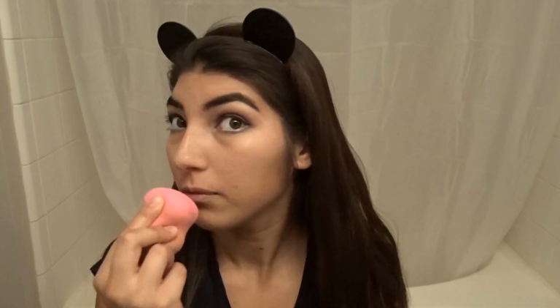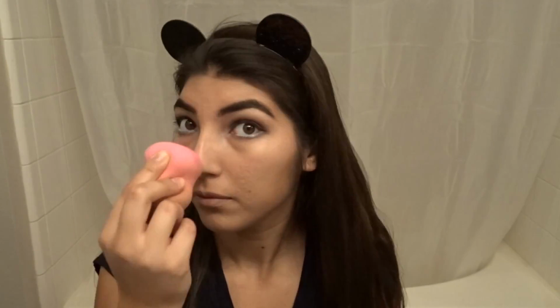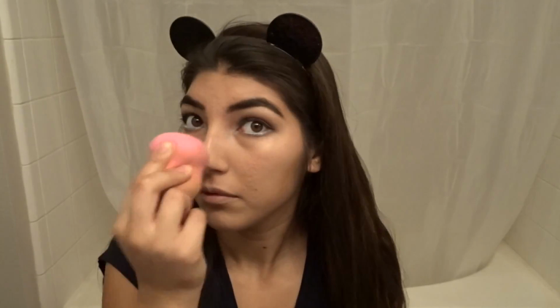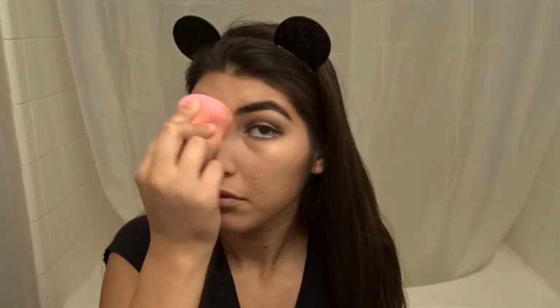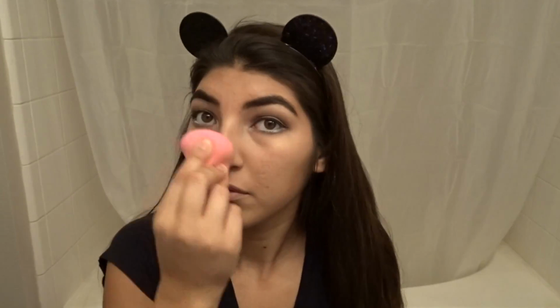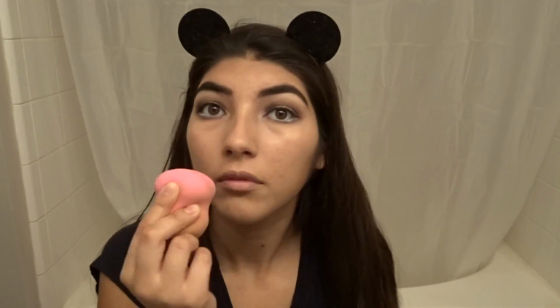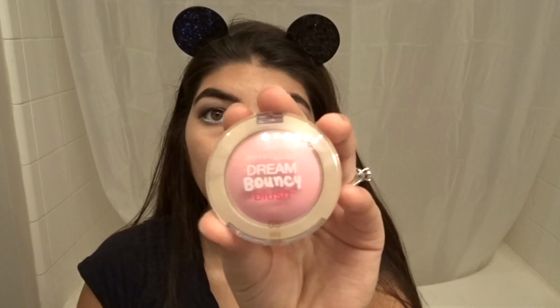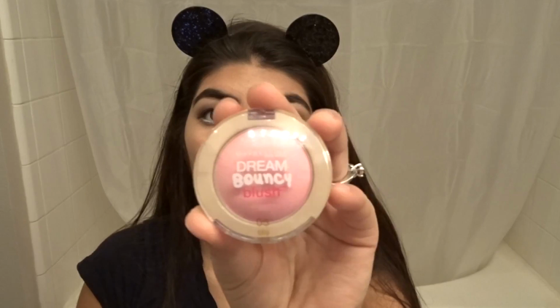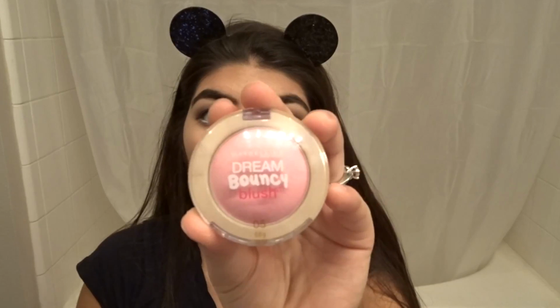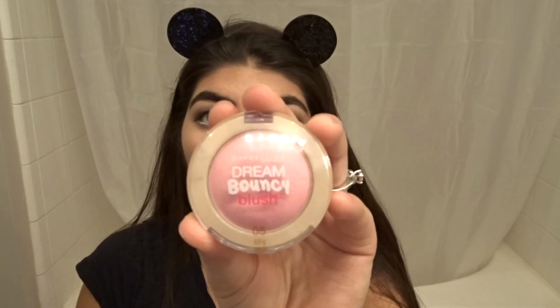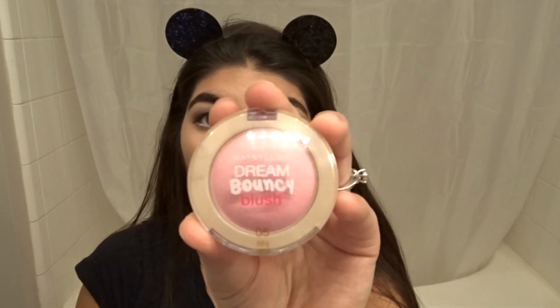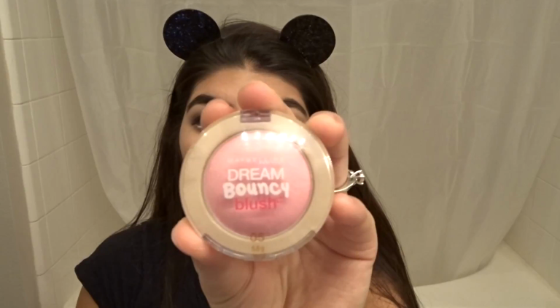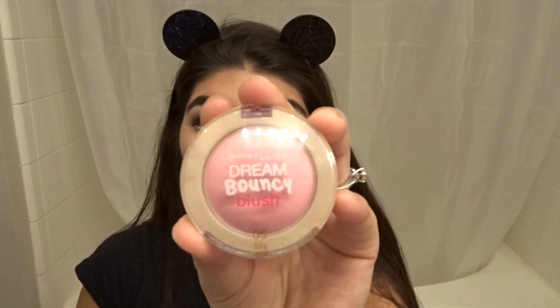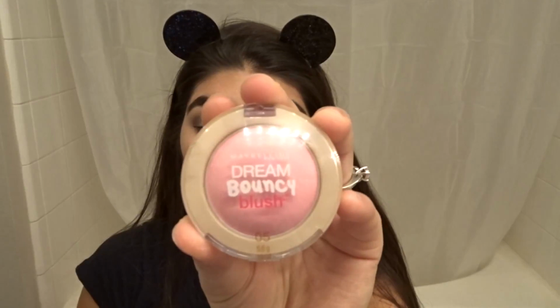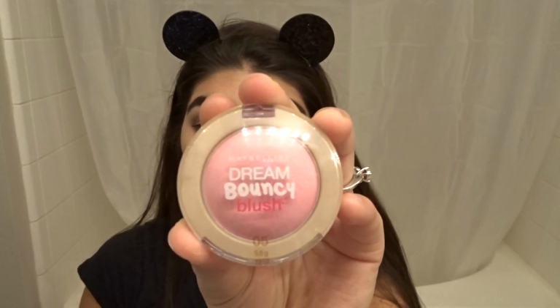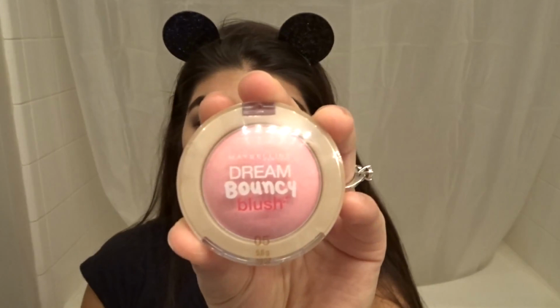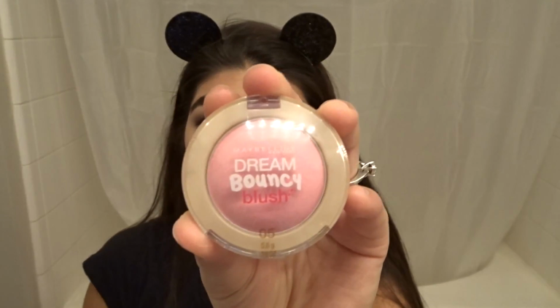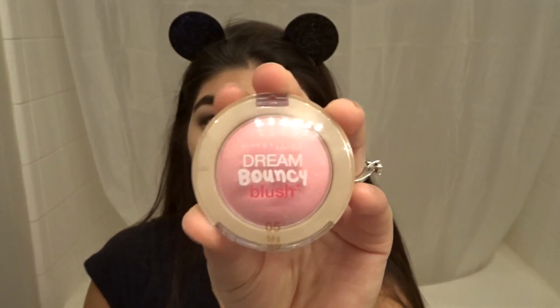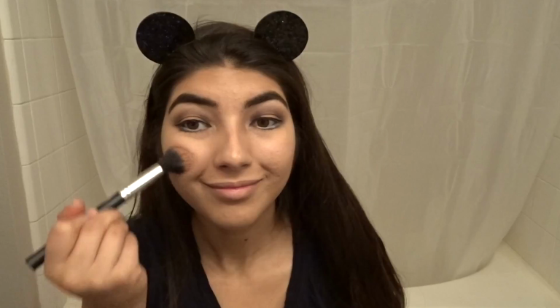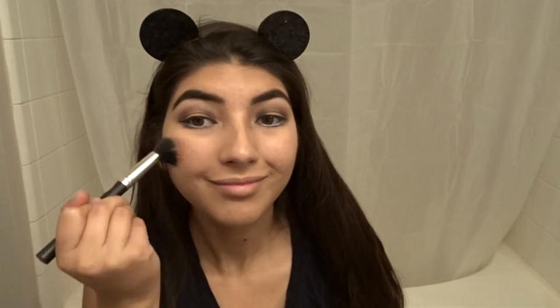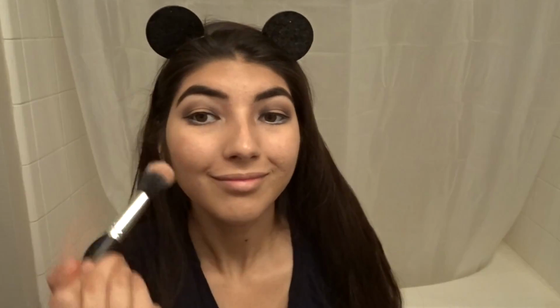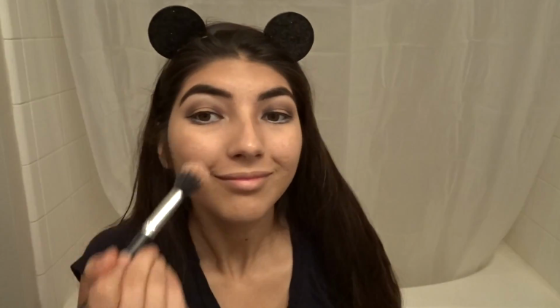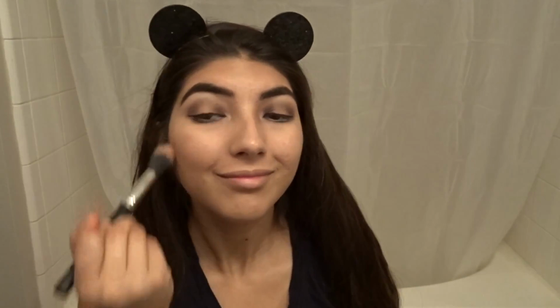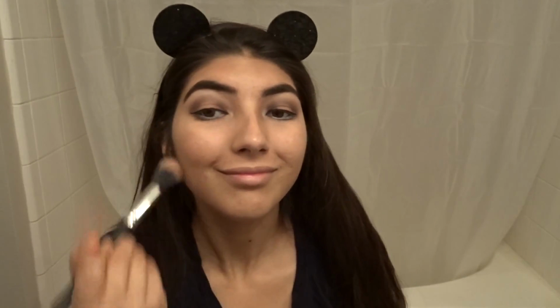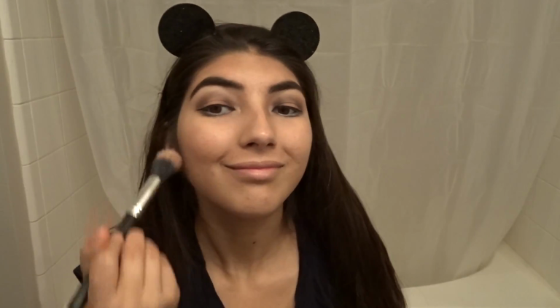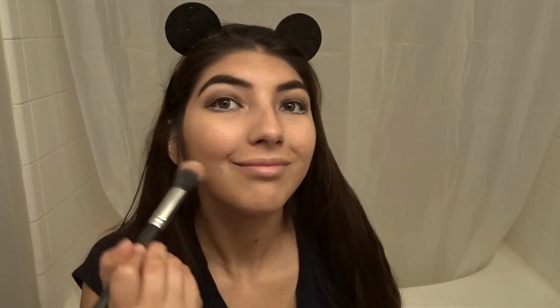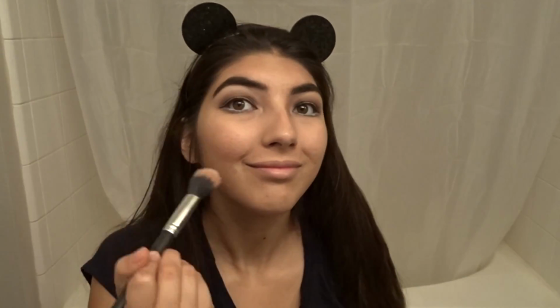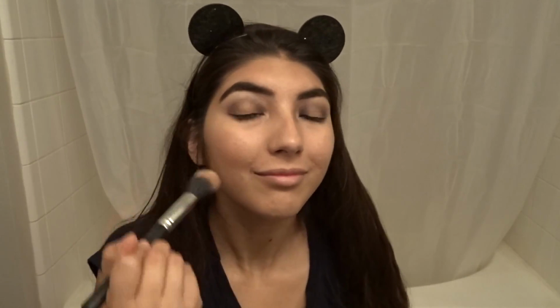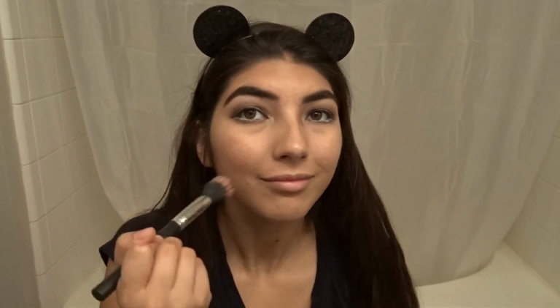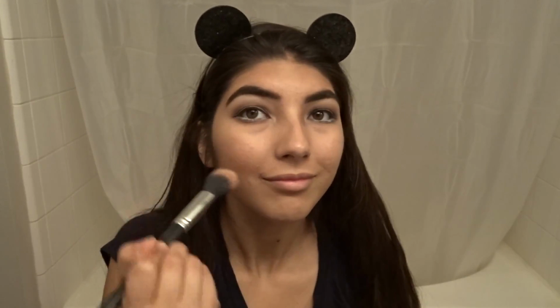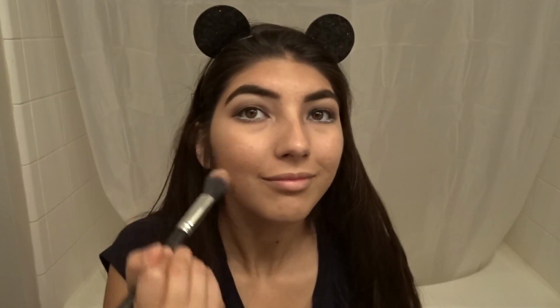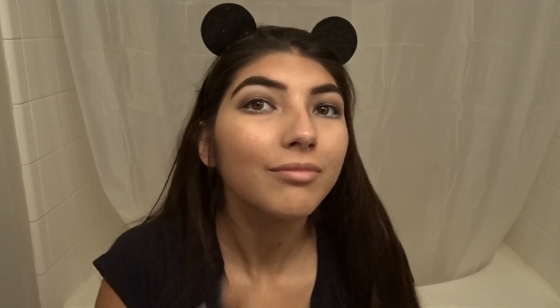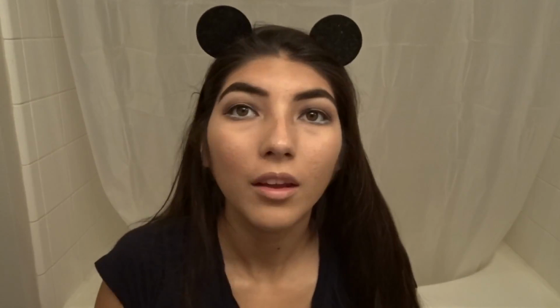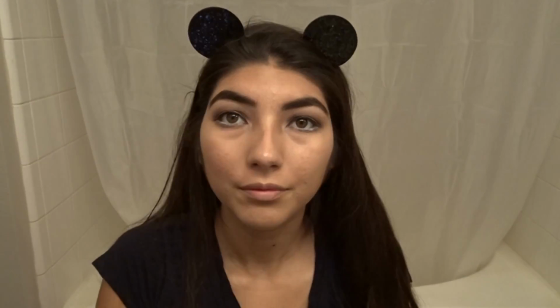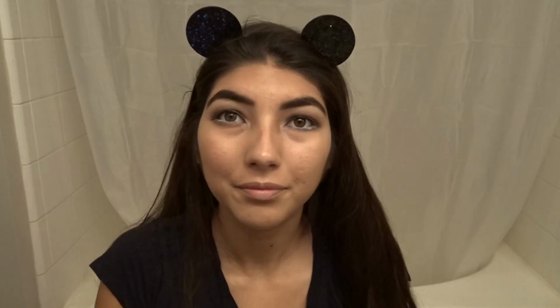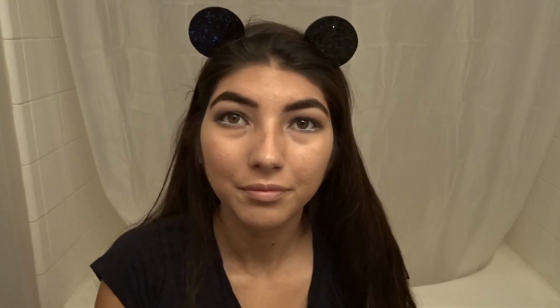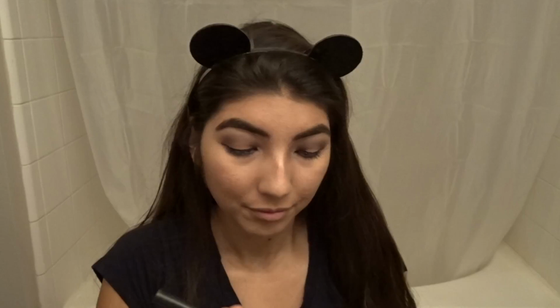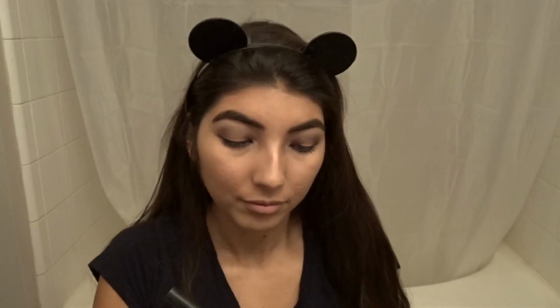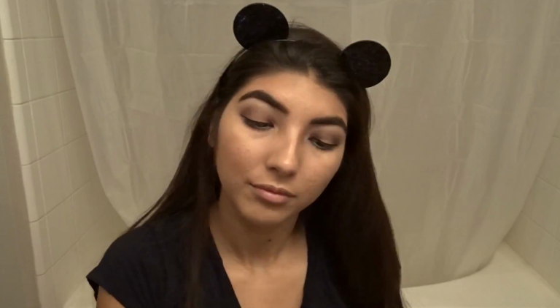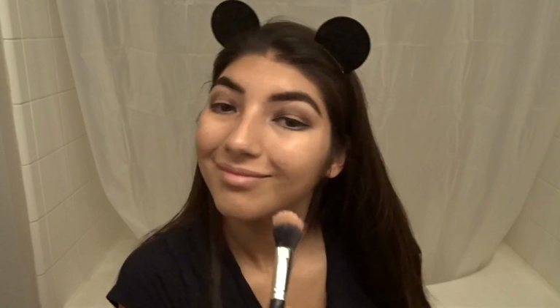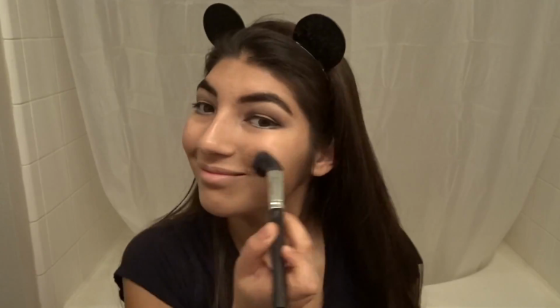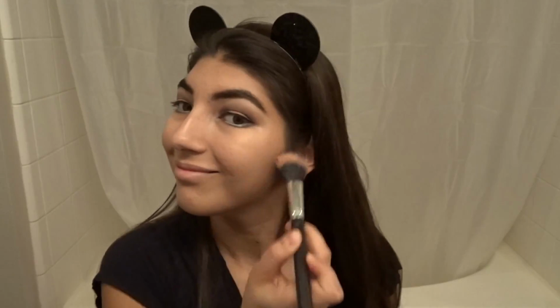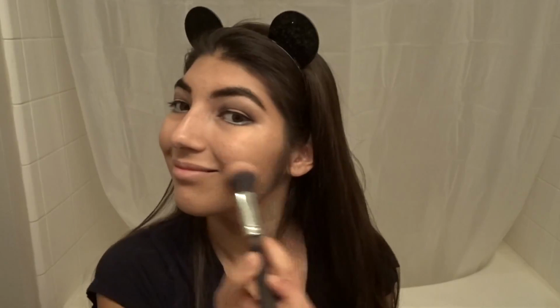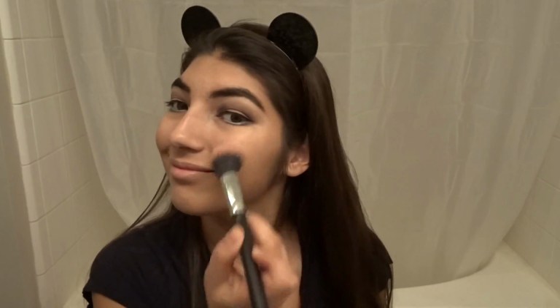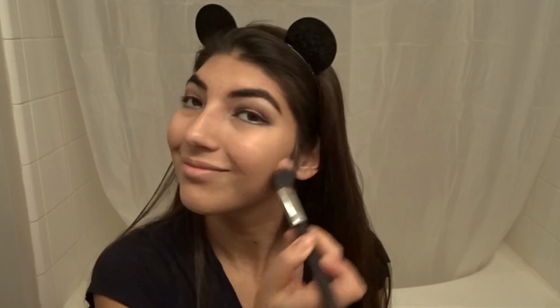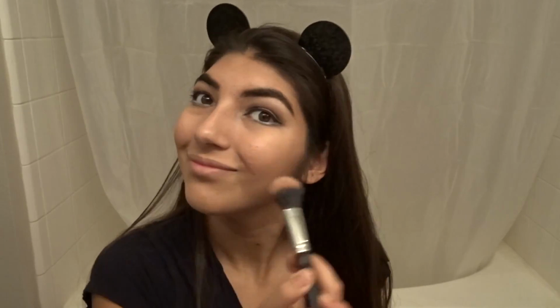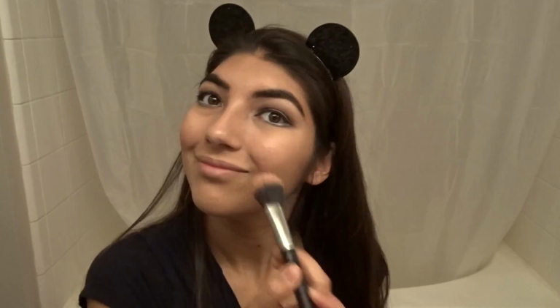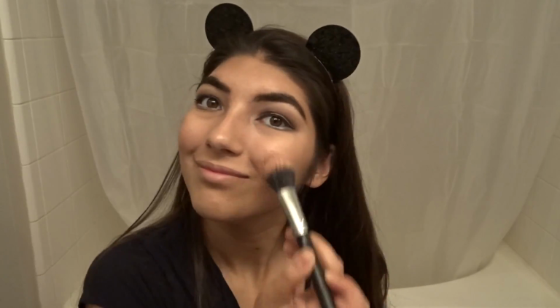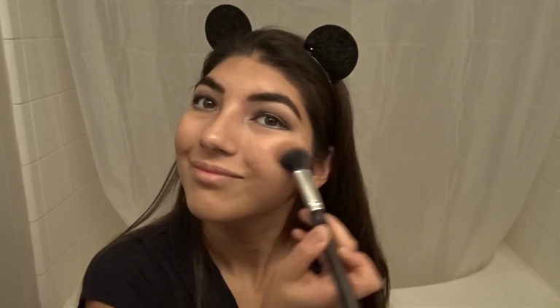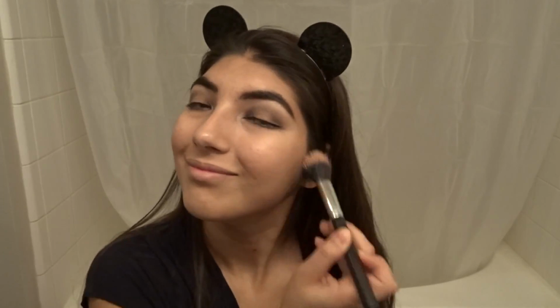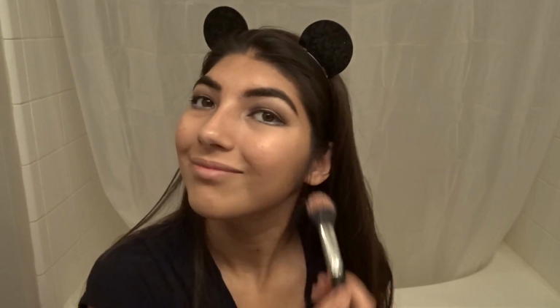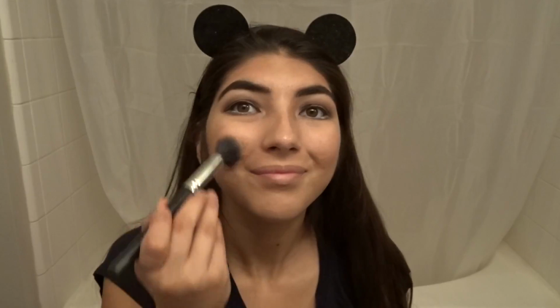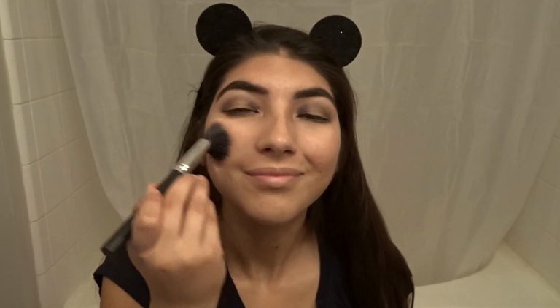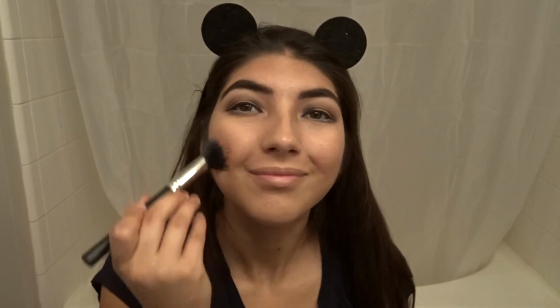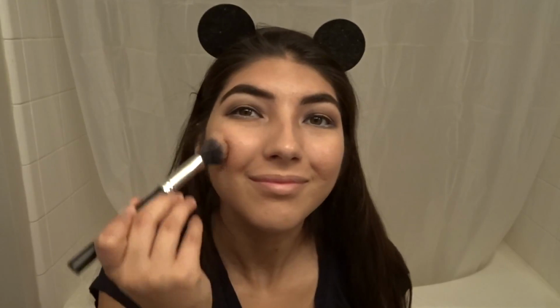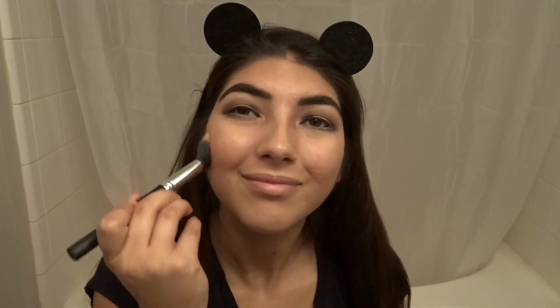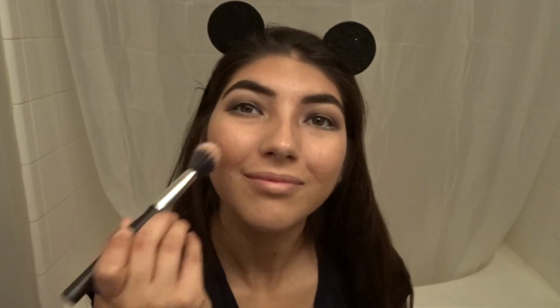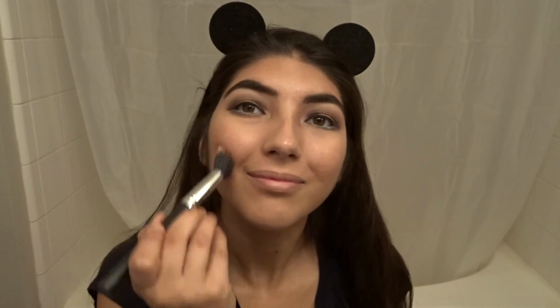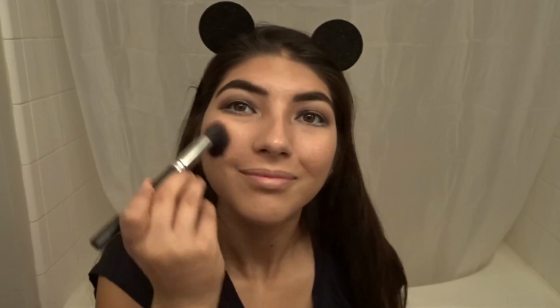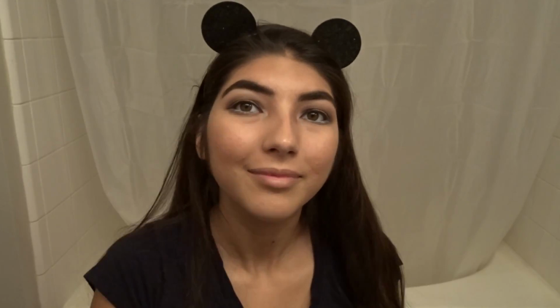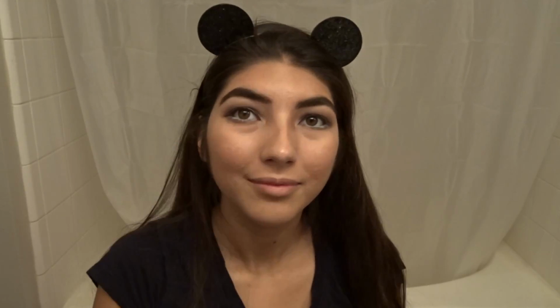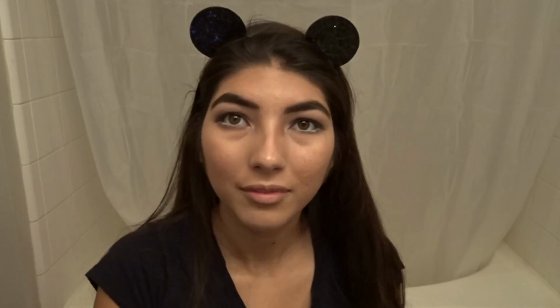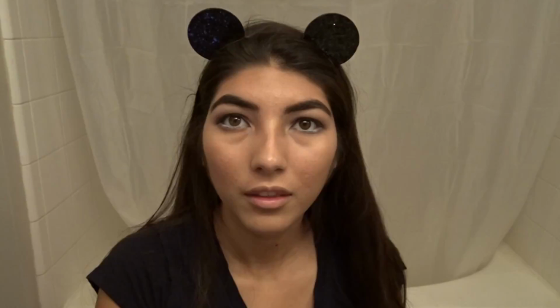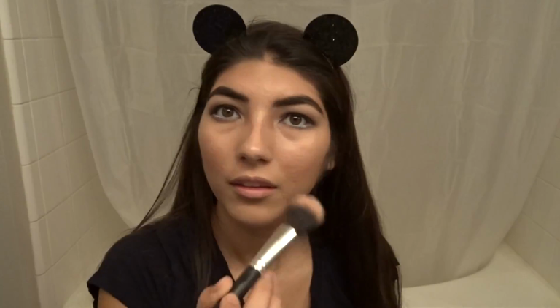I'm taking the pinkish sheer glow and highlighting the areas I want highlighted, and with this Dream Bouncy pink blush — I really want this to be more intense.